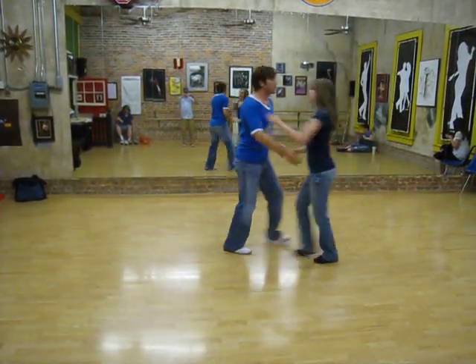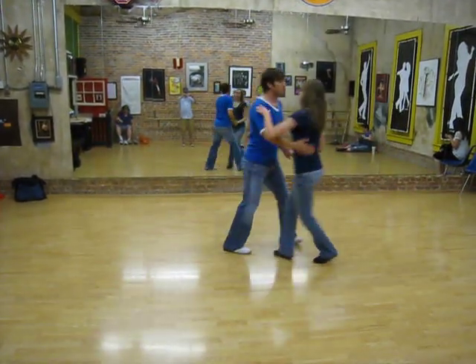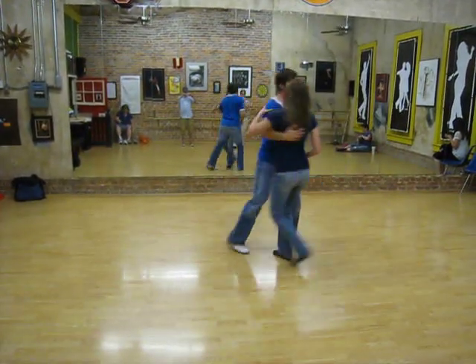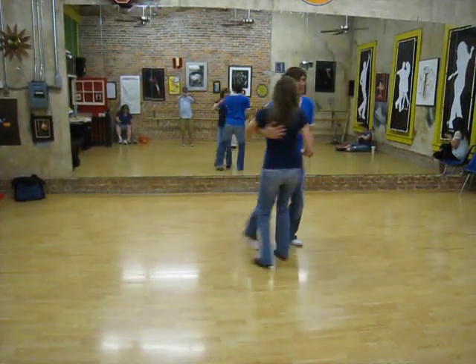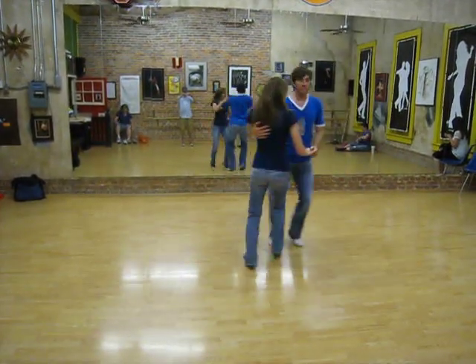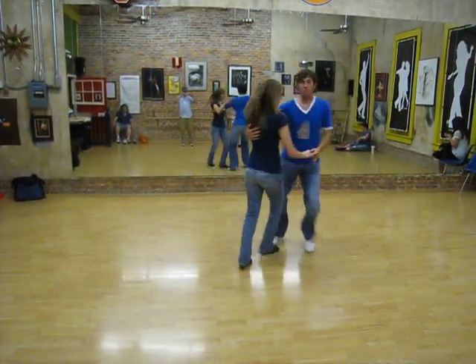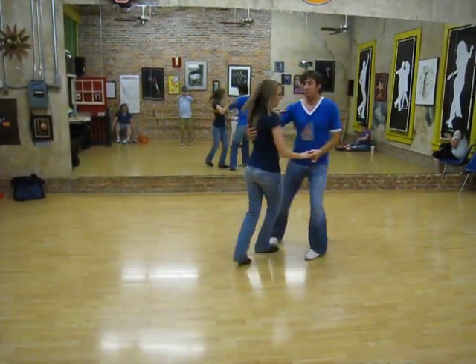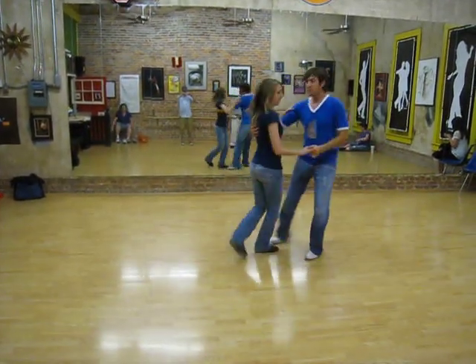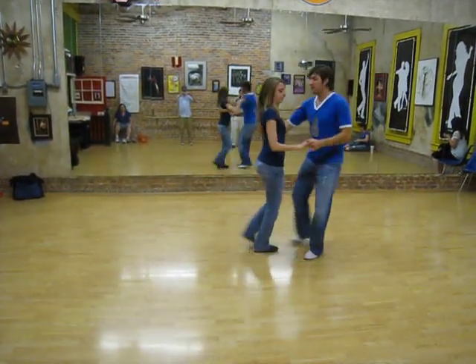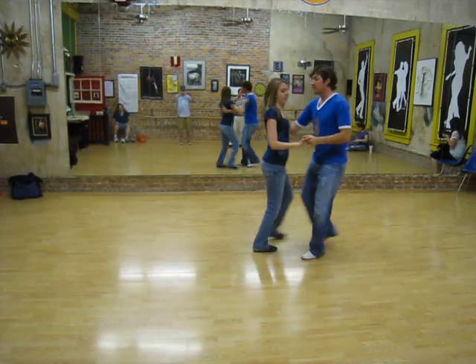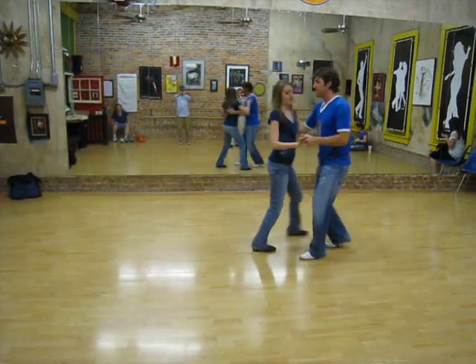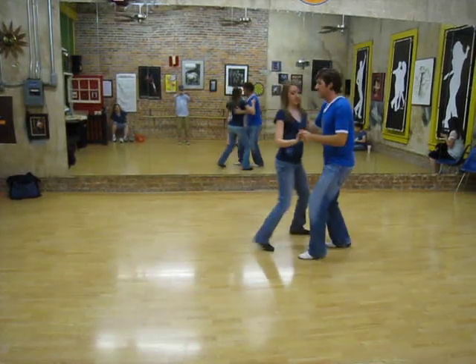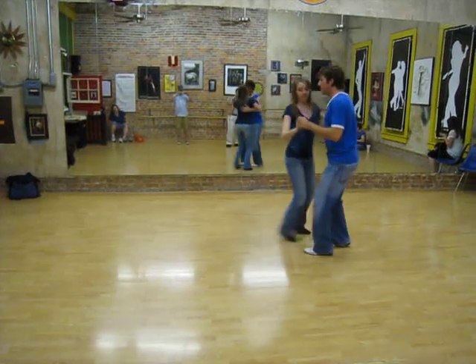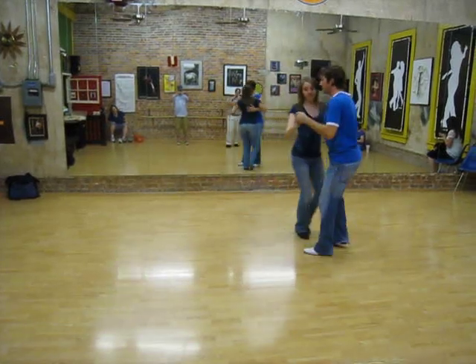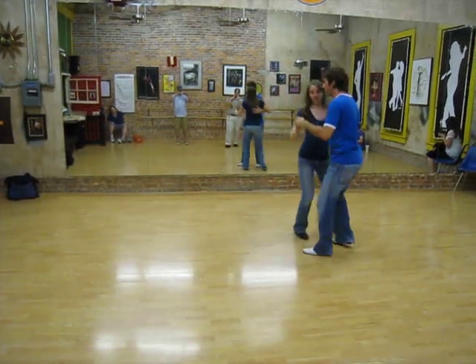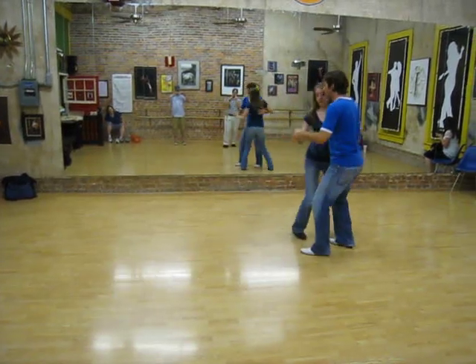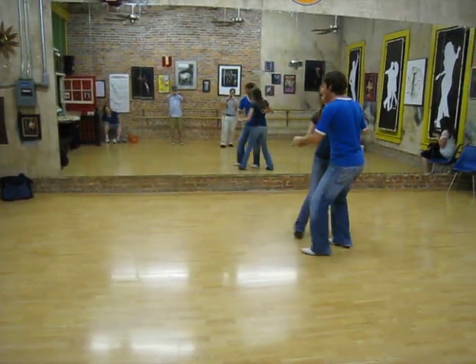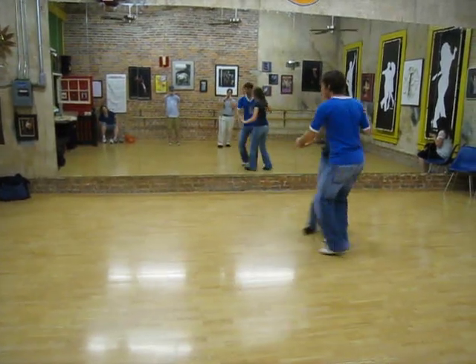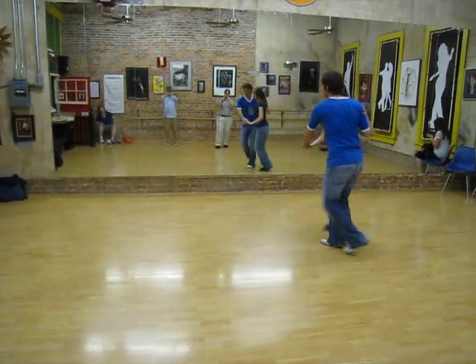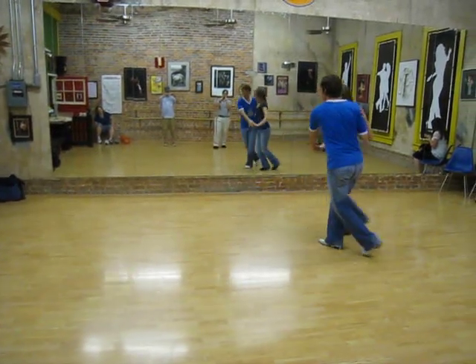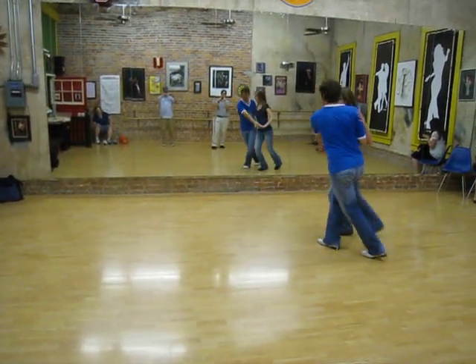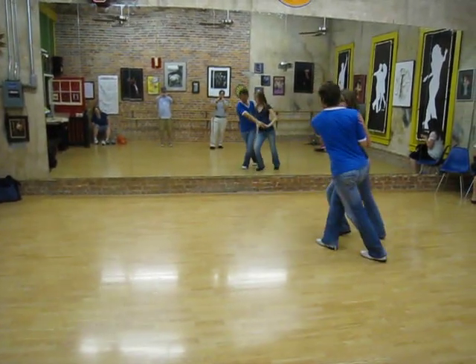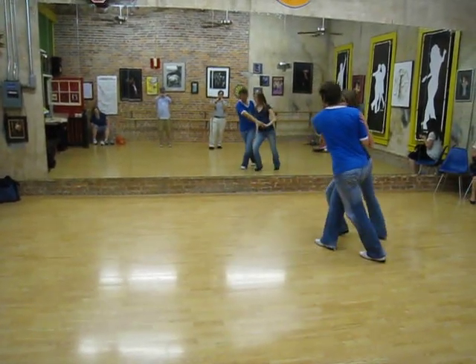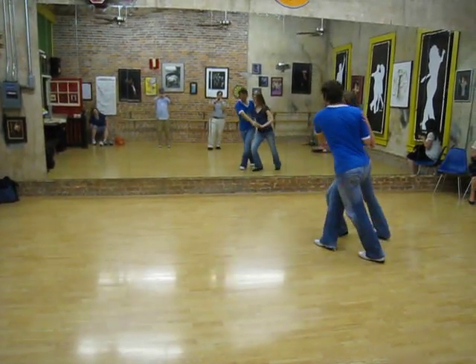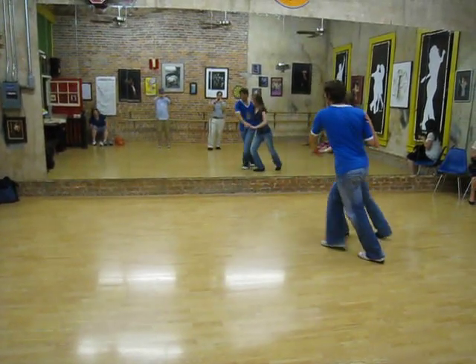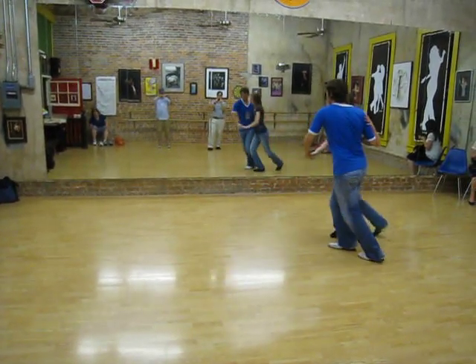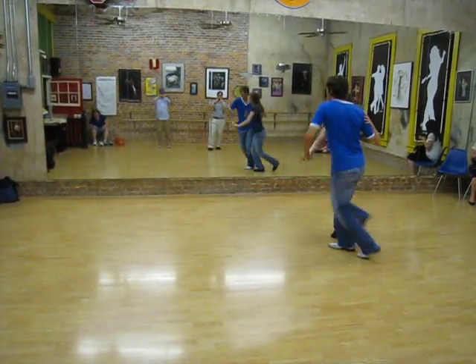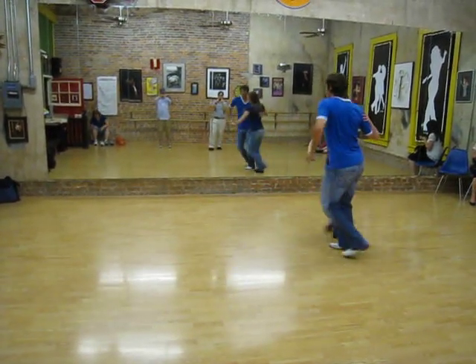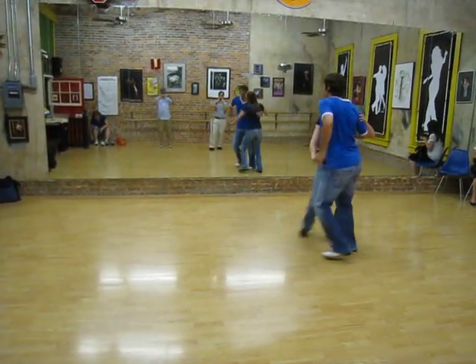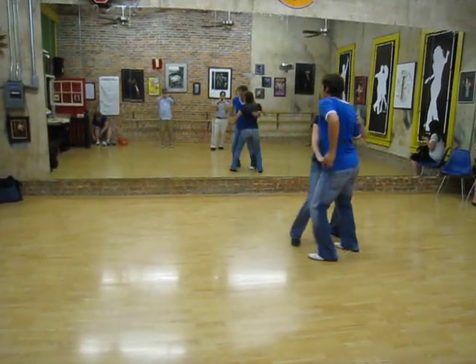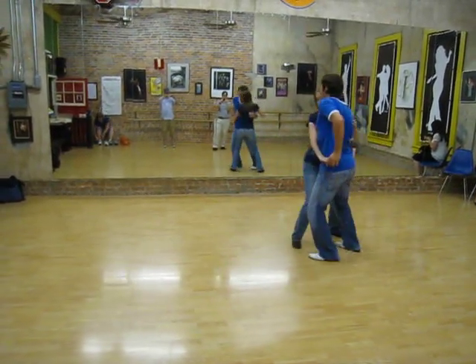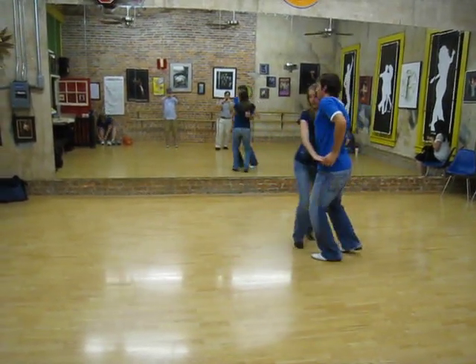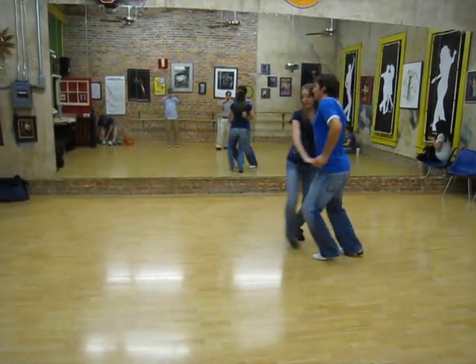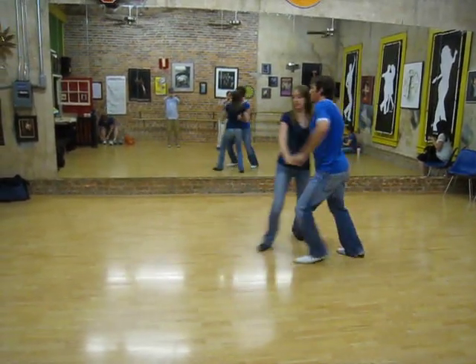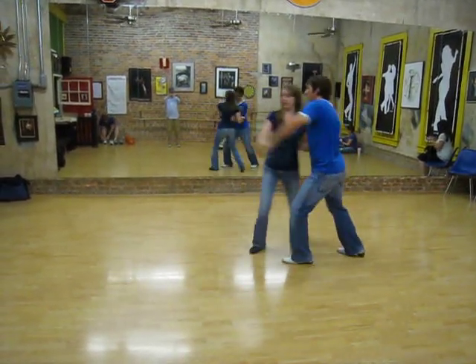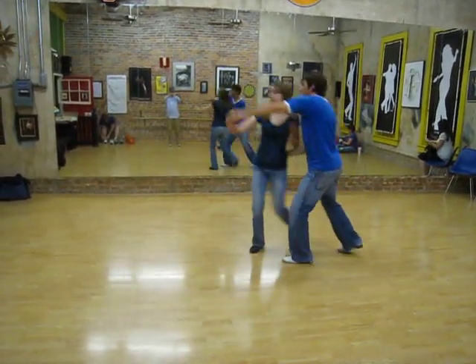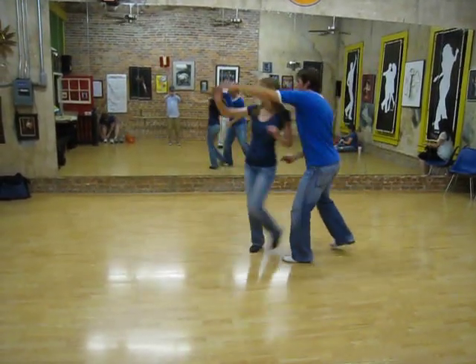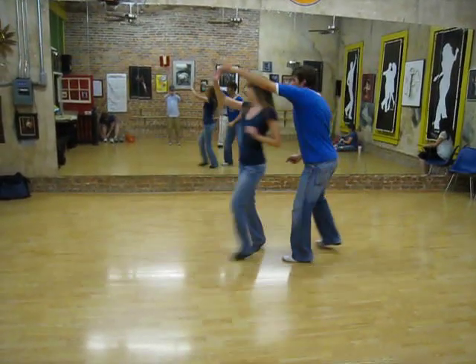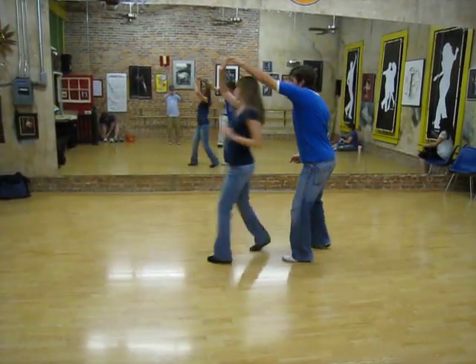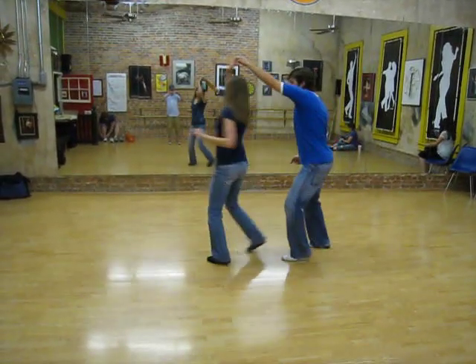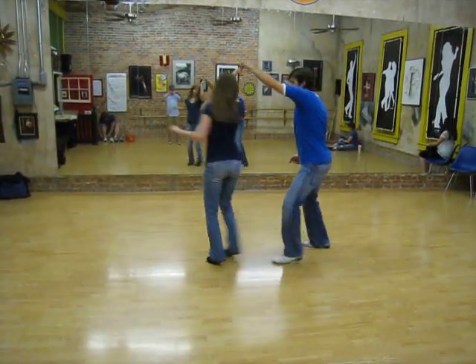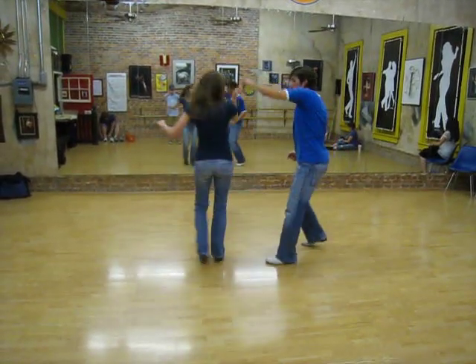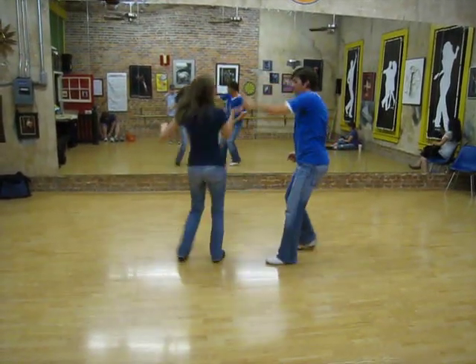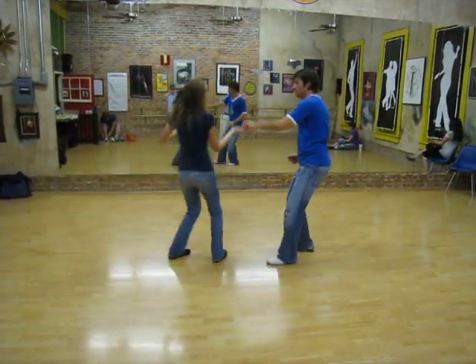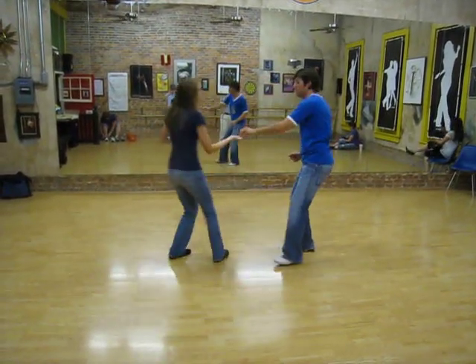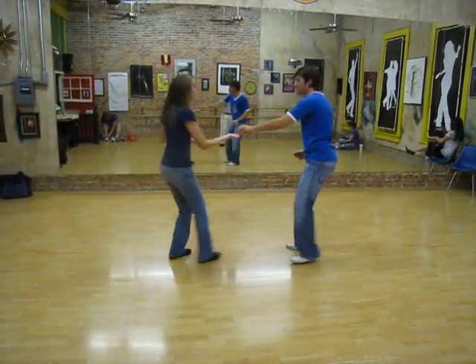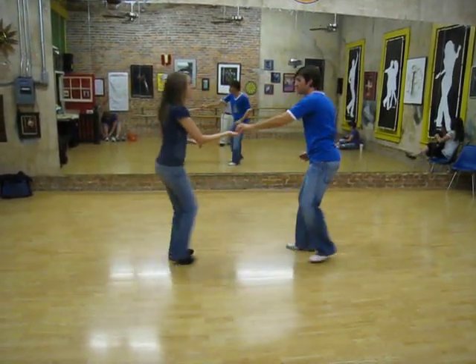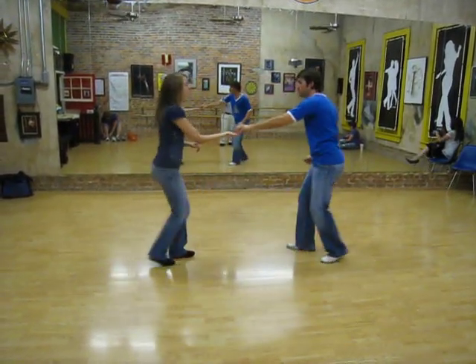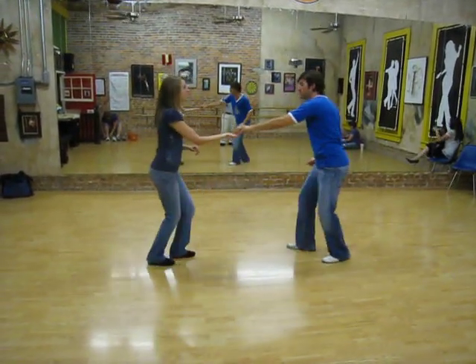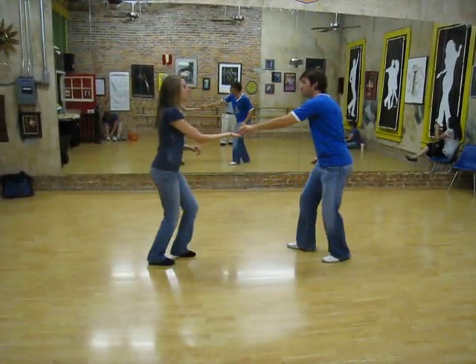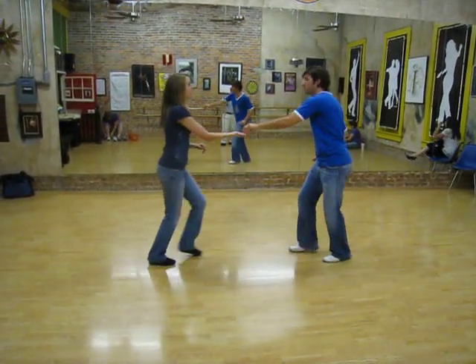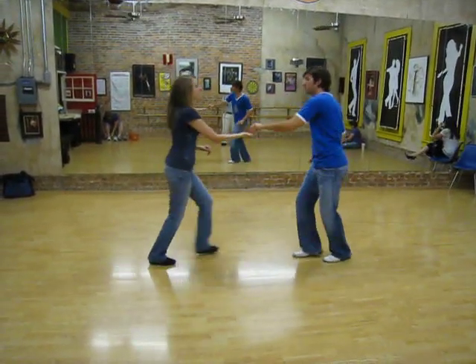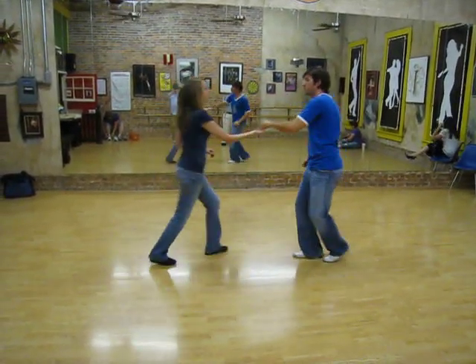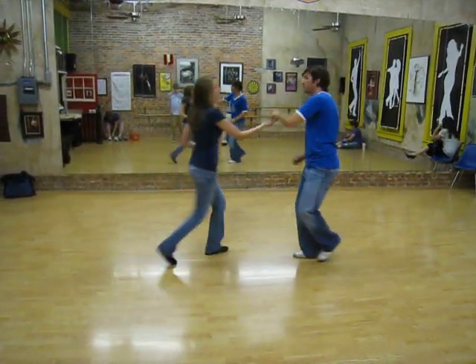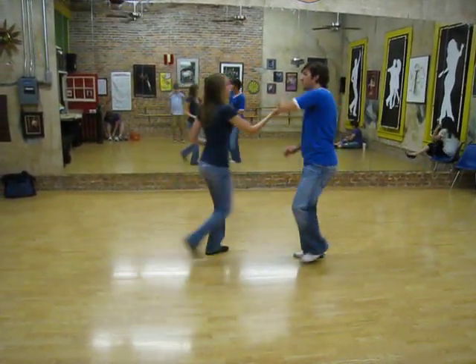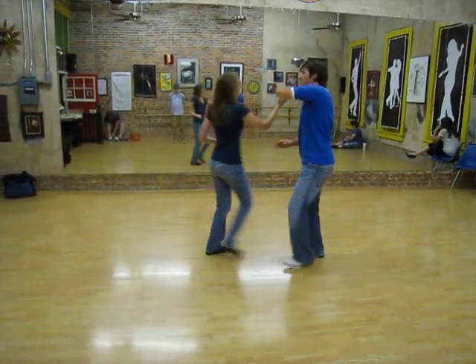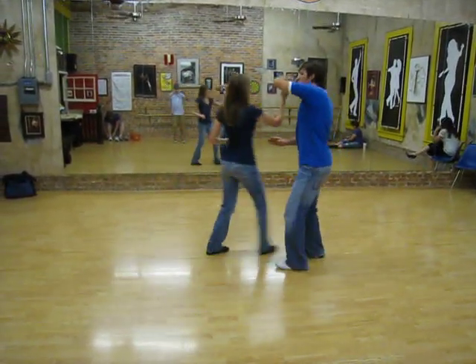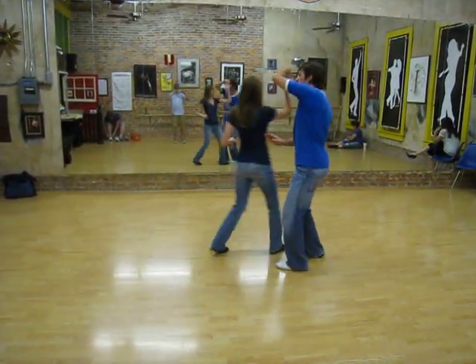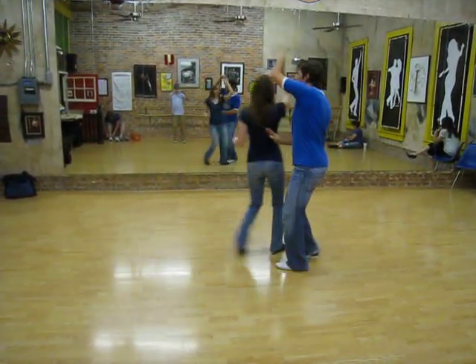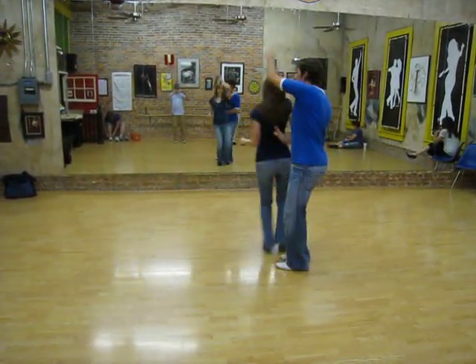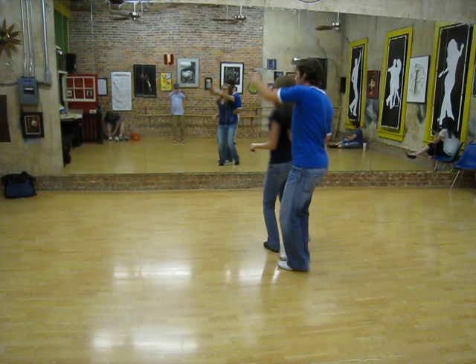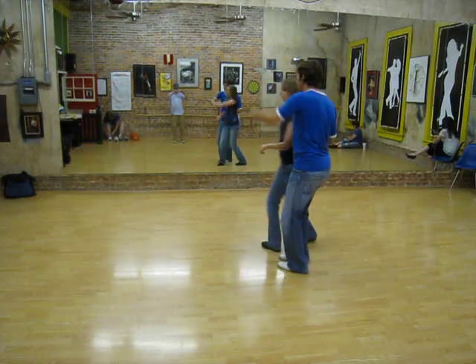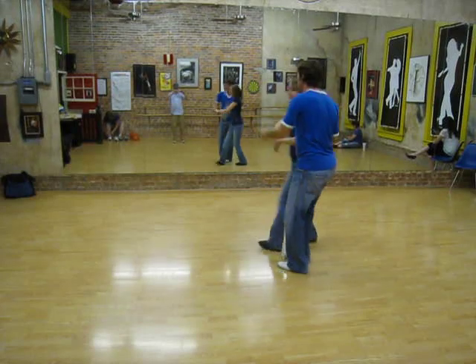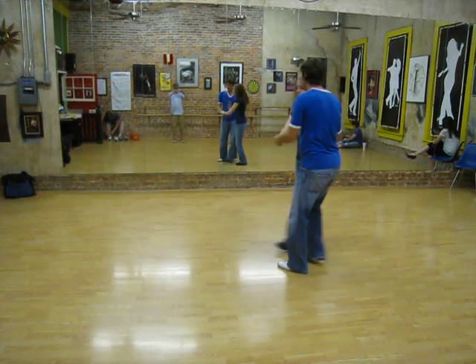Three, and four, five, and six — tuck, turn, tuck, and out, triple step, over and close.